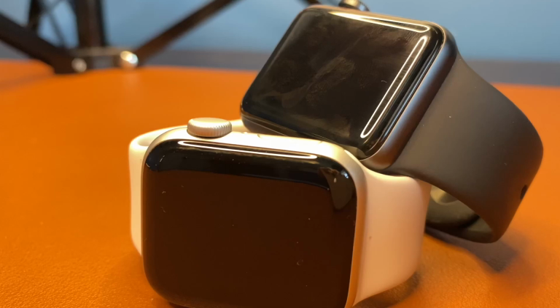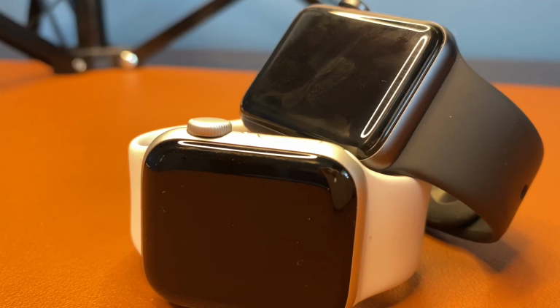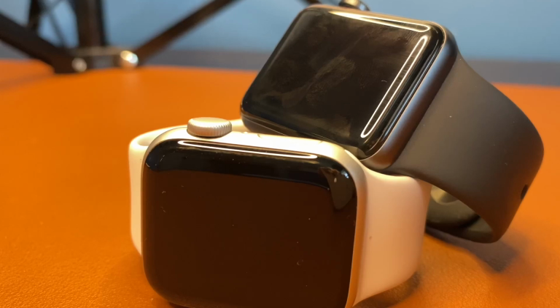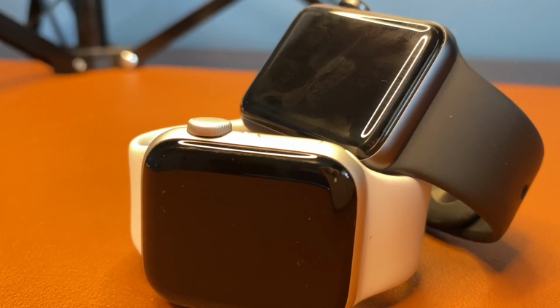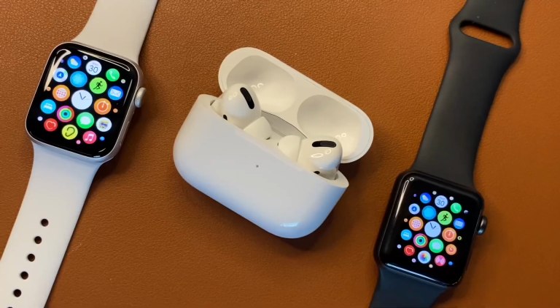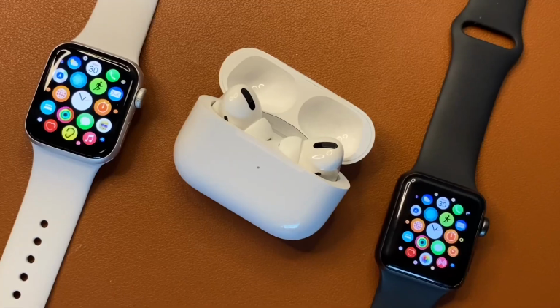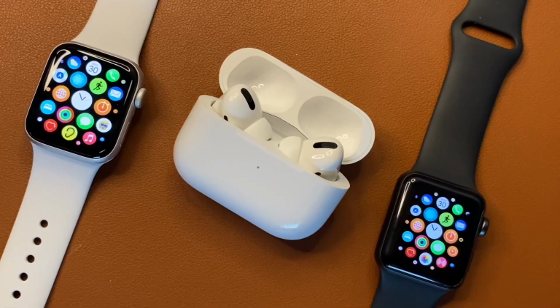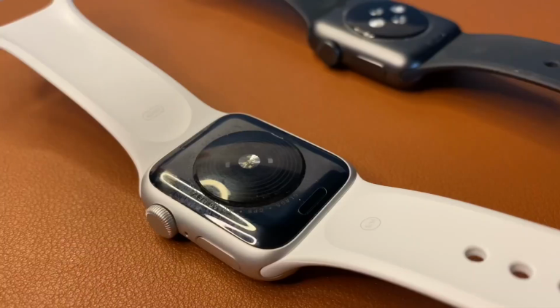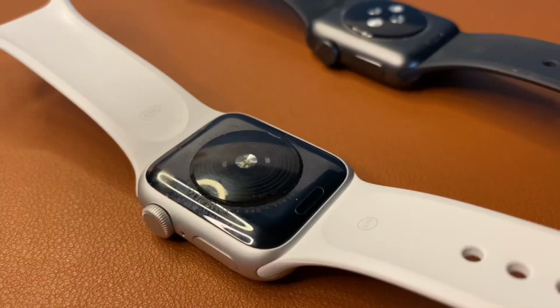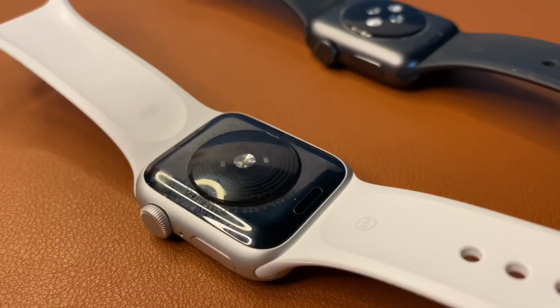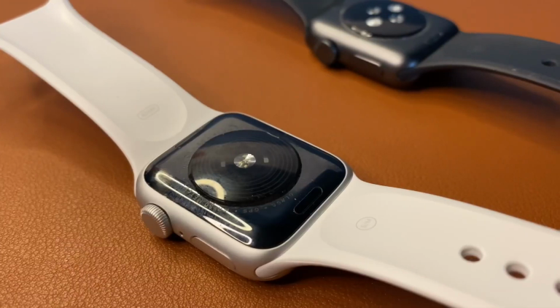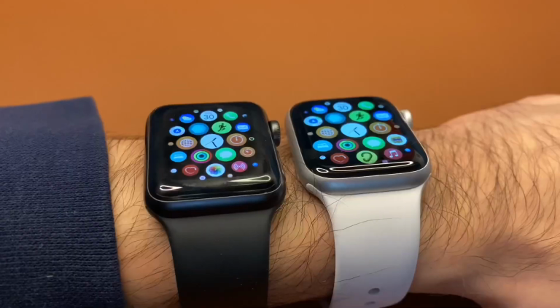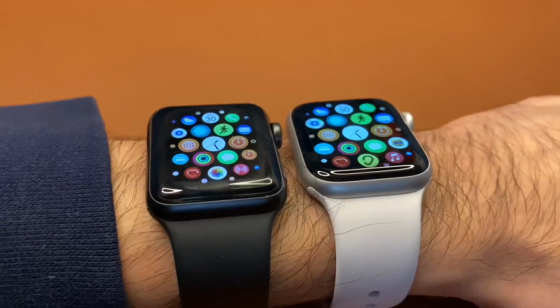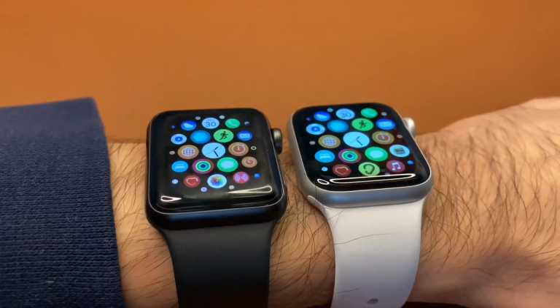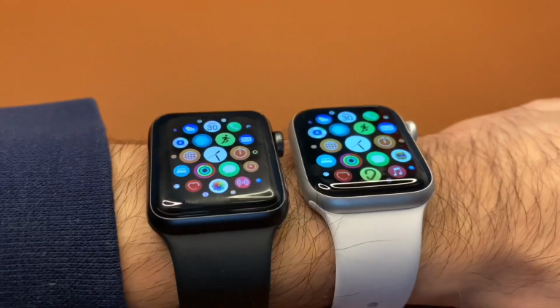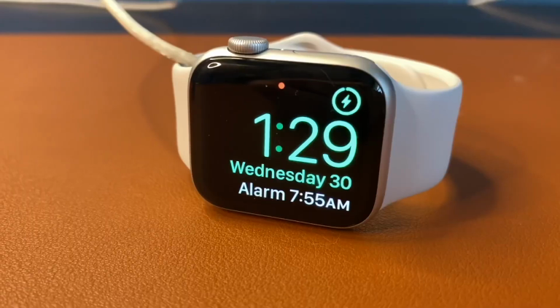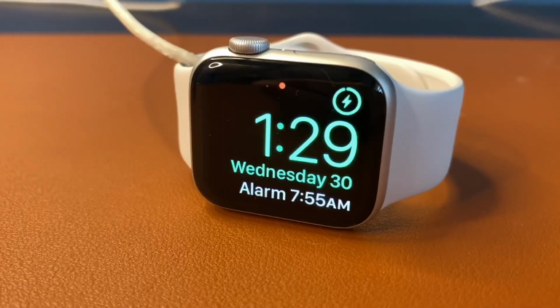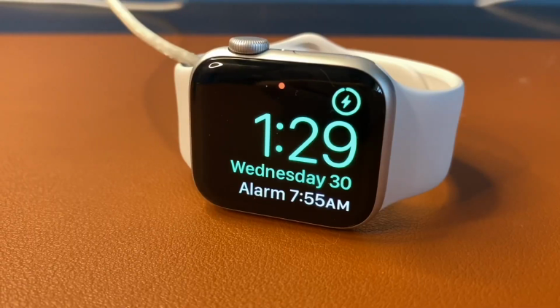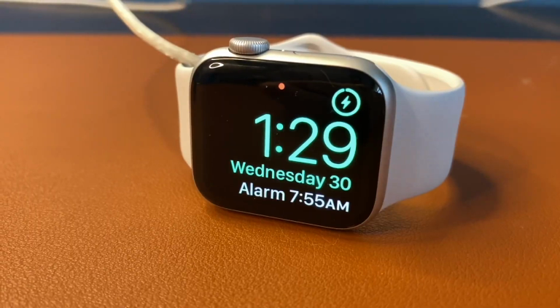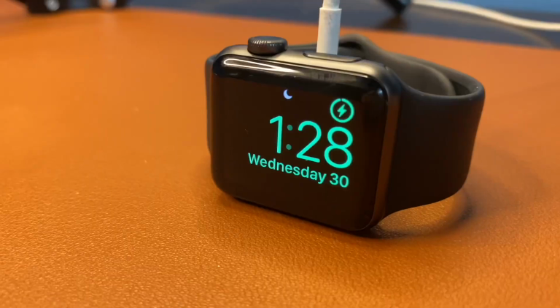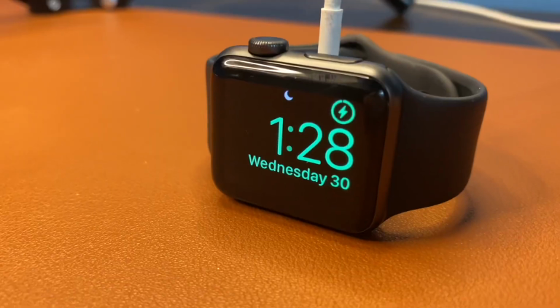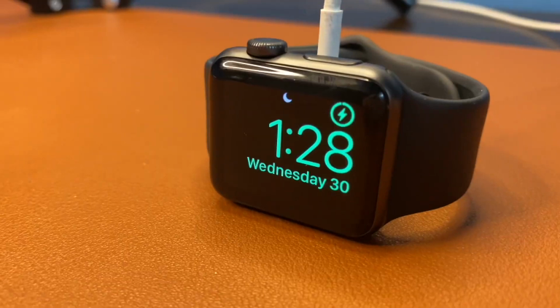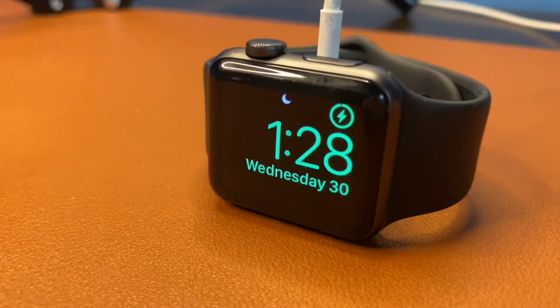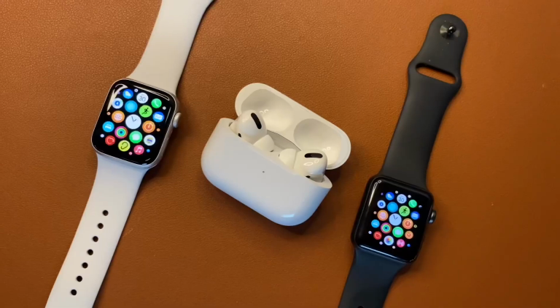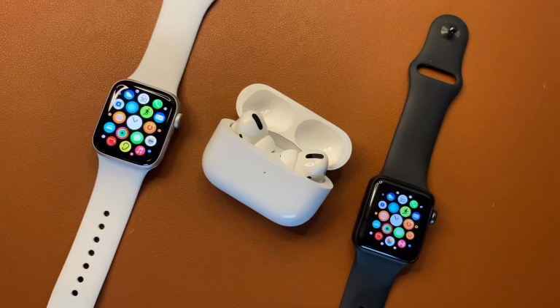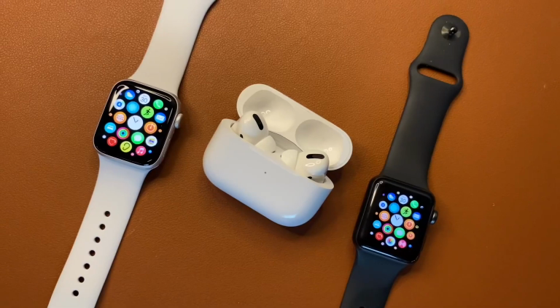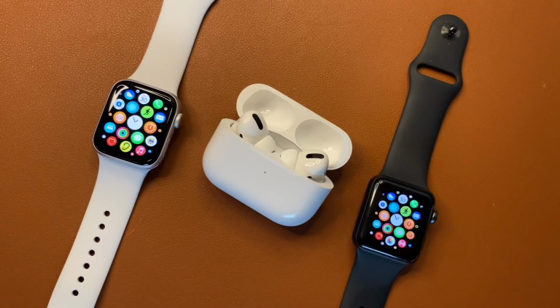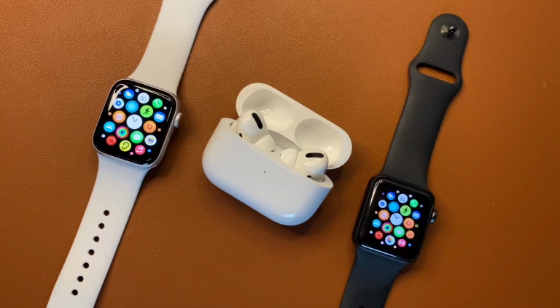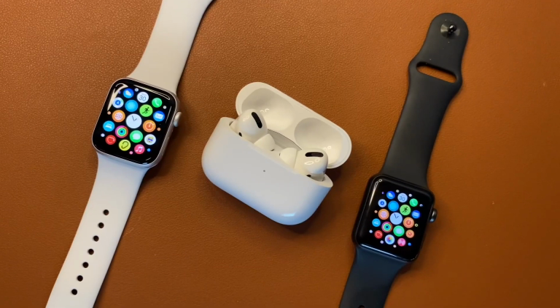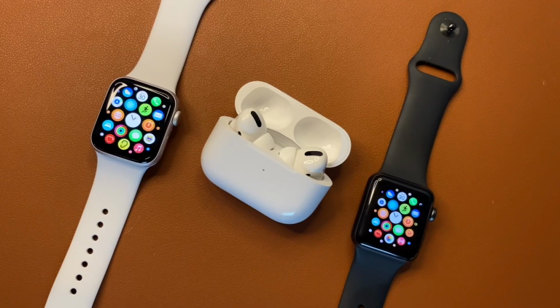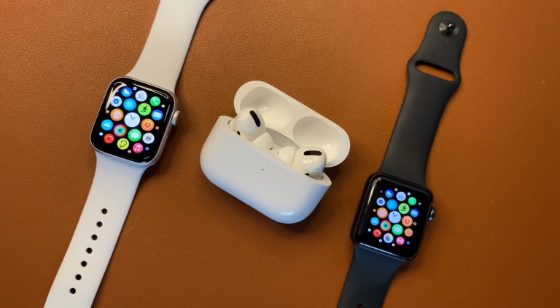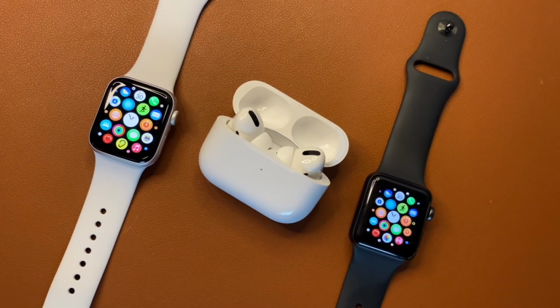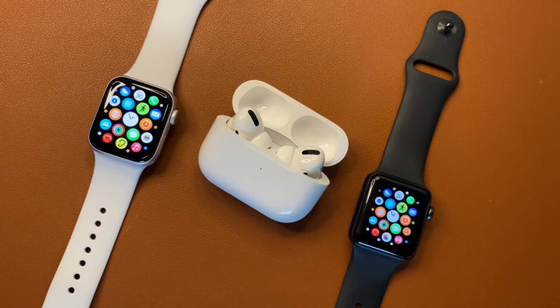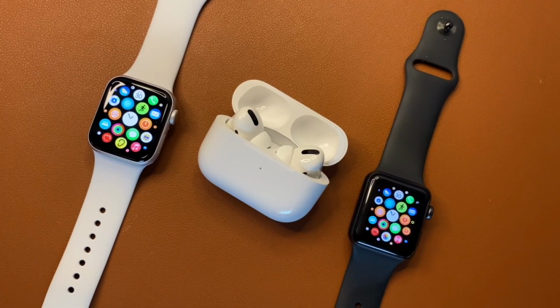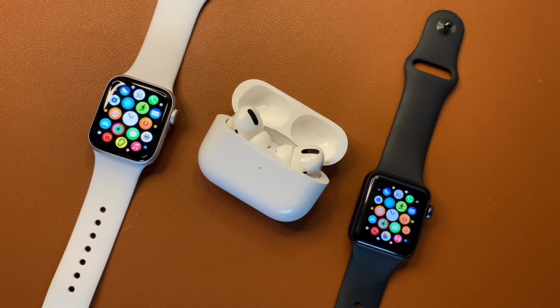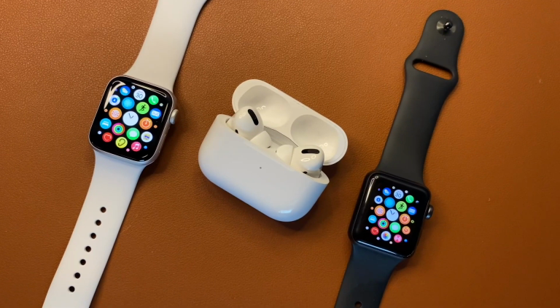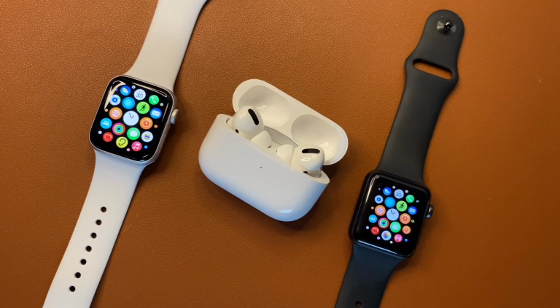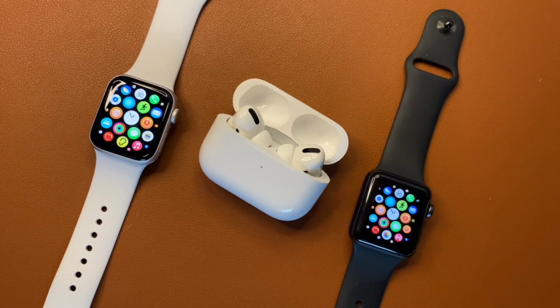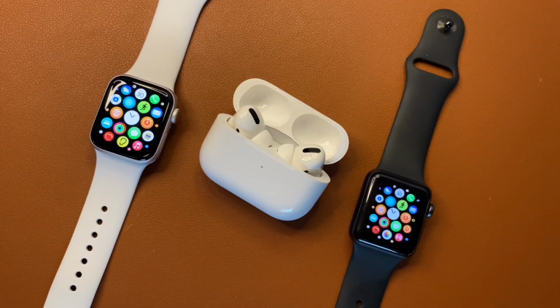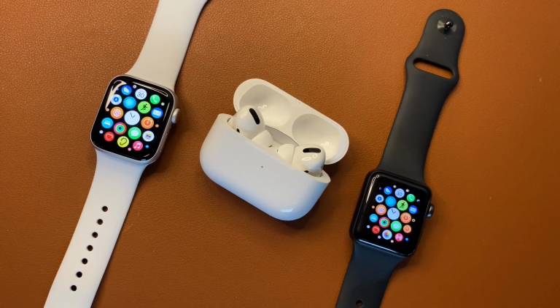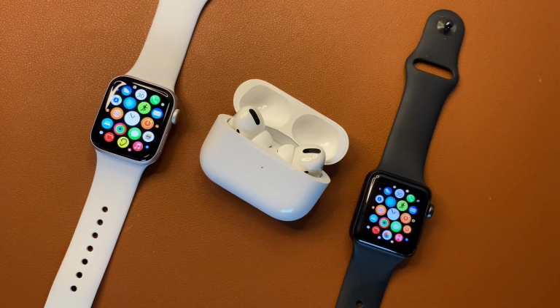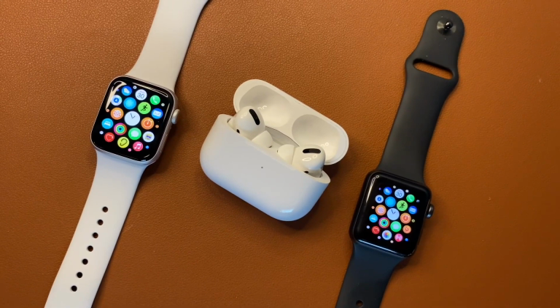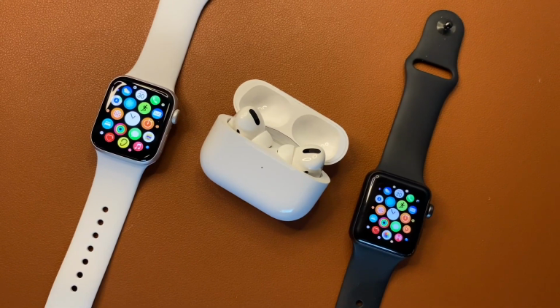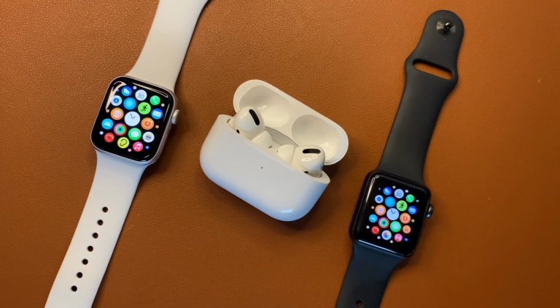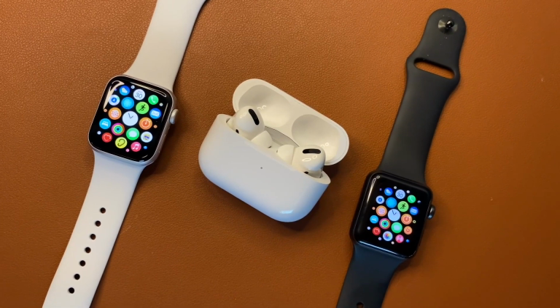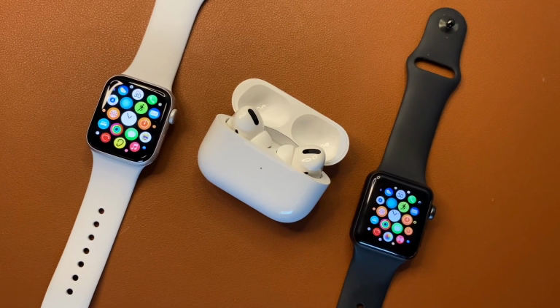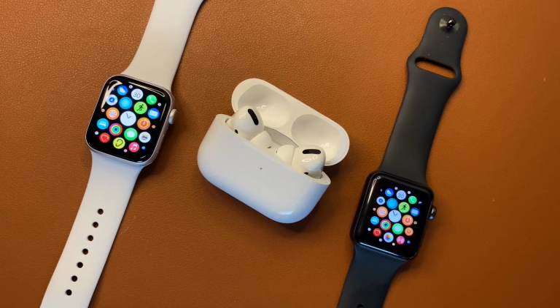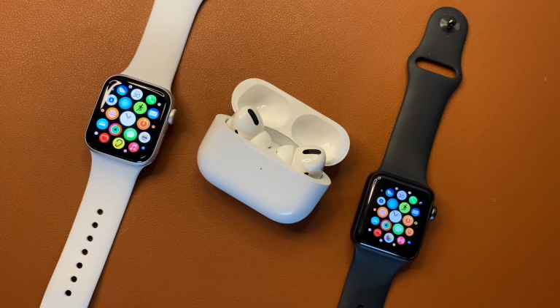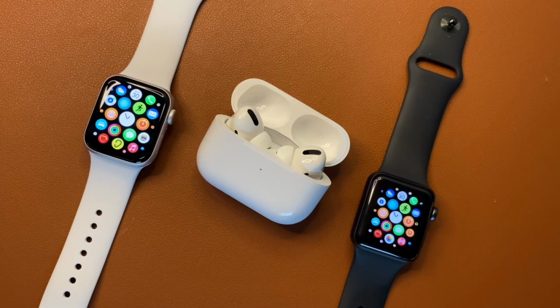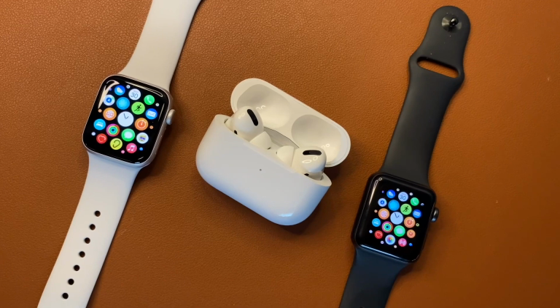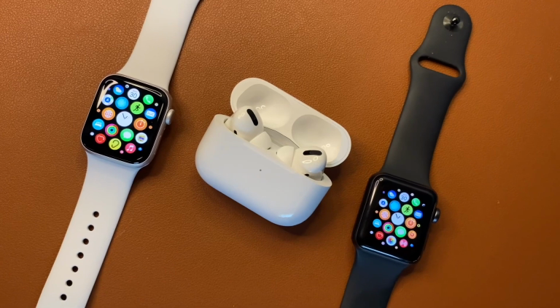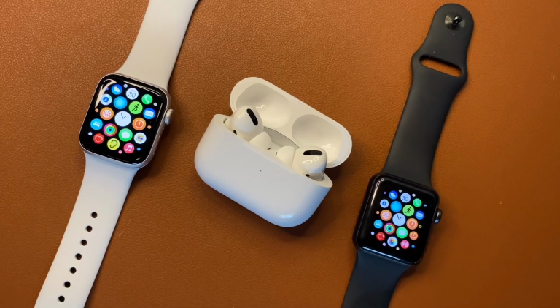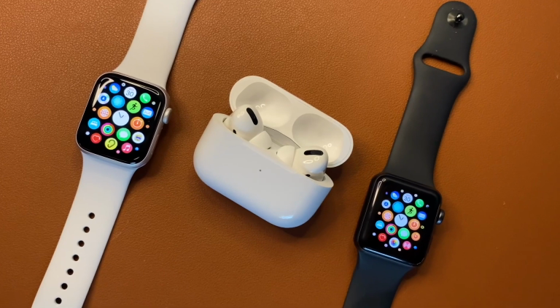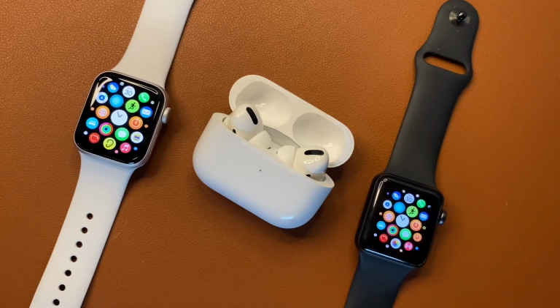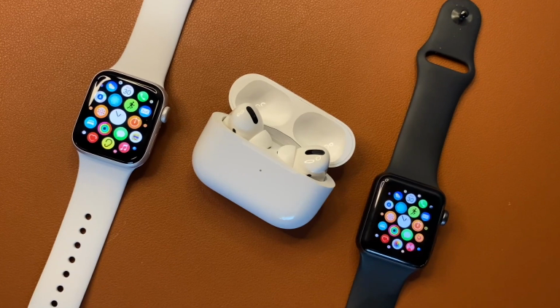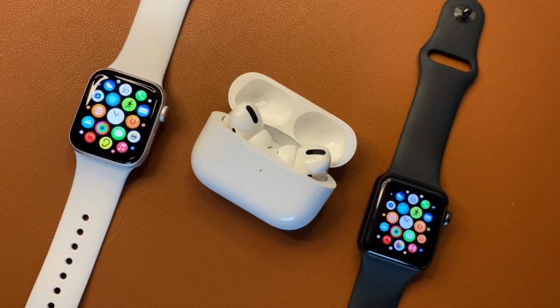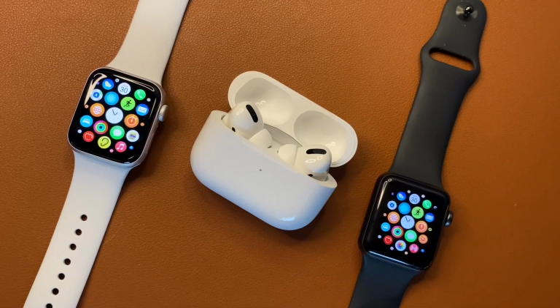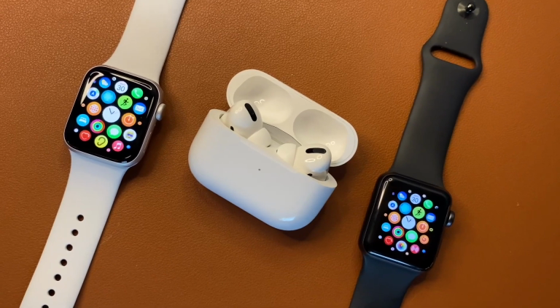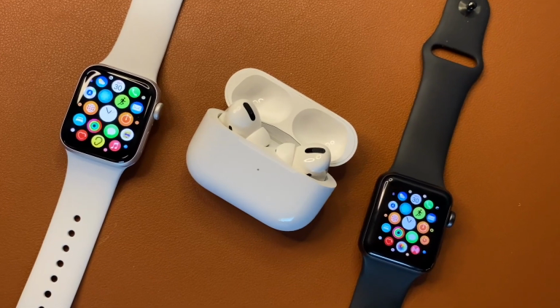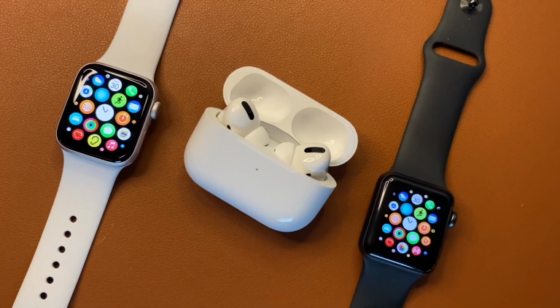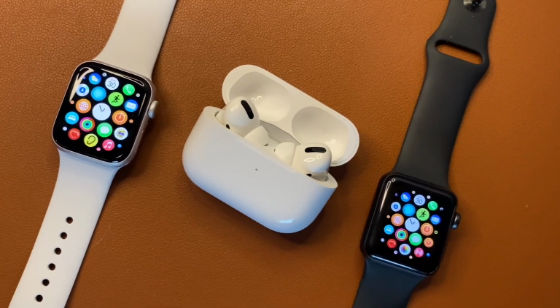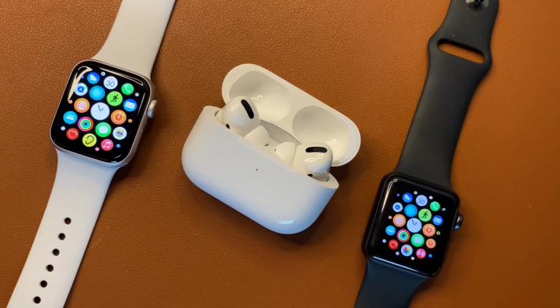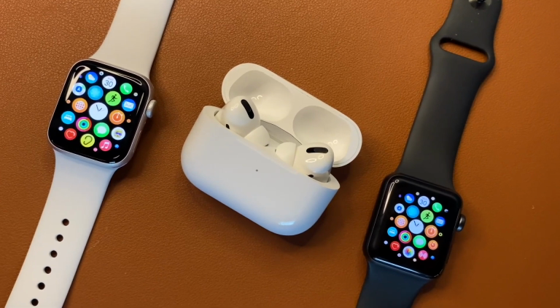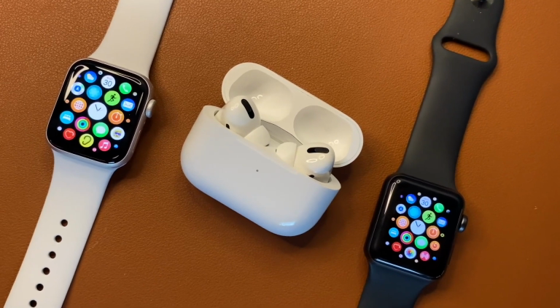Hey guys, welcome back to my channel. Today we're going to do a quick comparison of the newly released Apple Watch SE and its older counterpart, the Series 3.